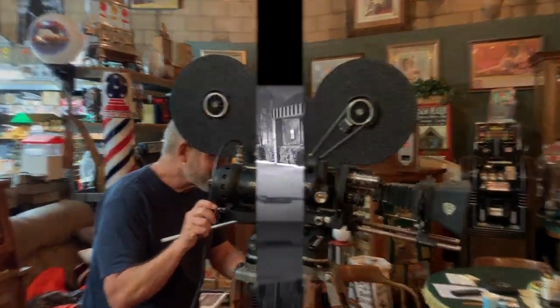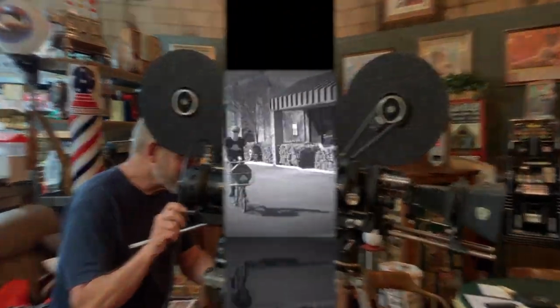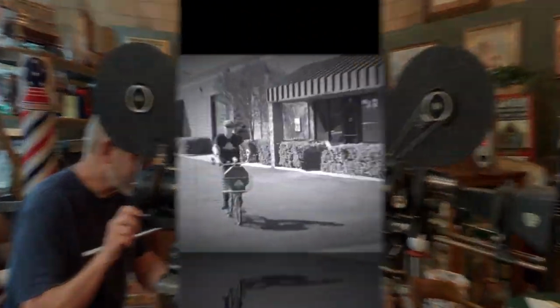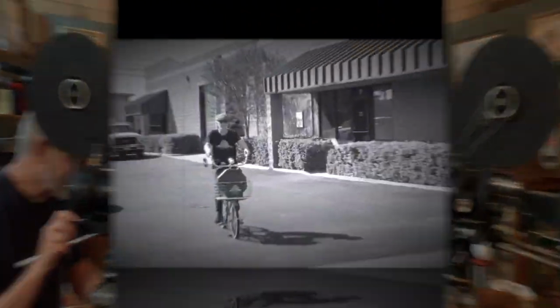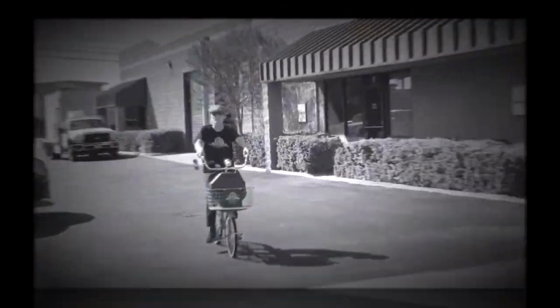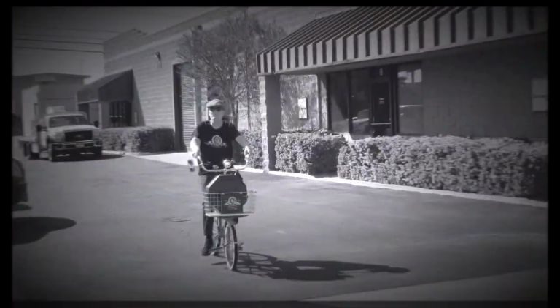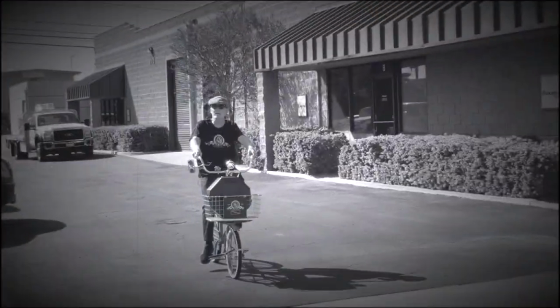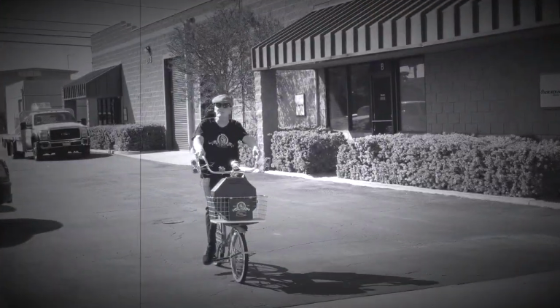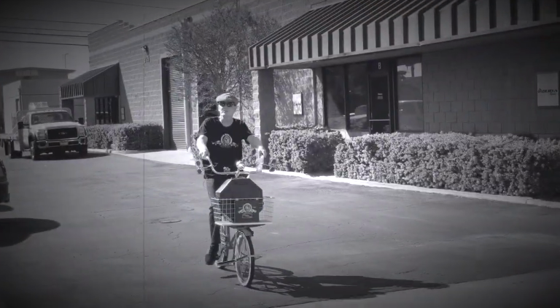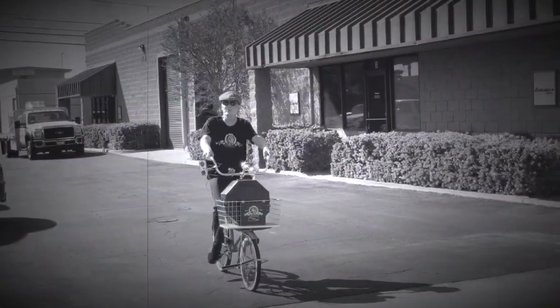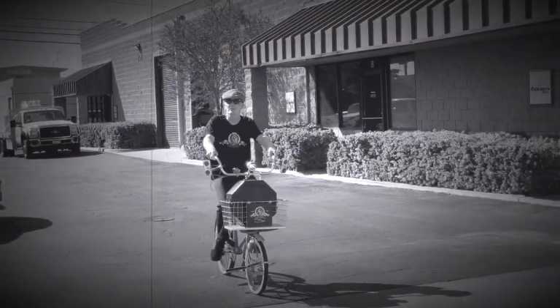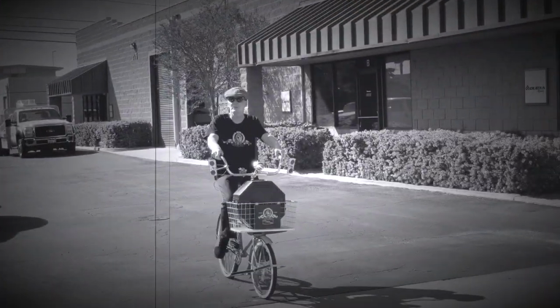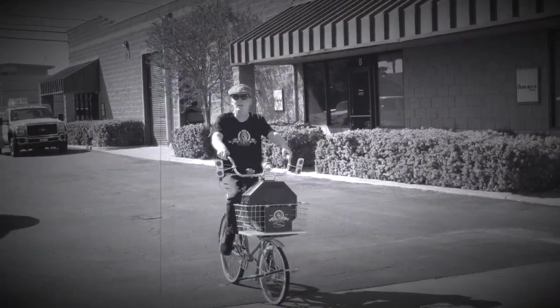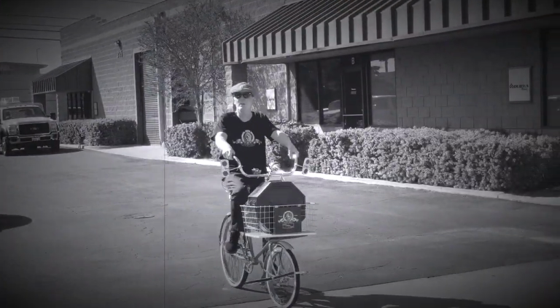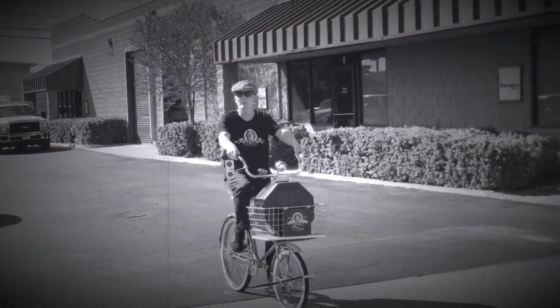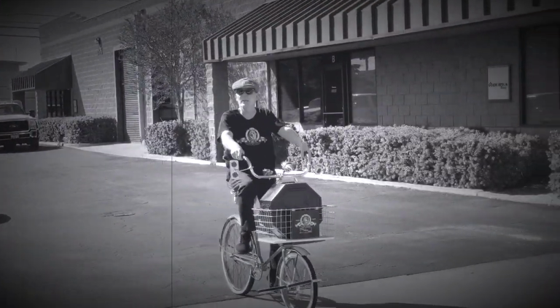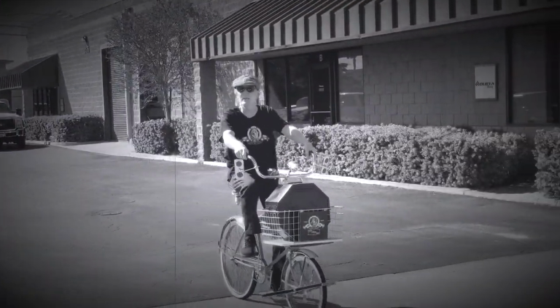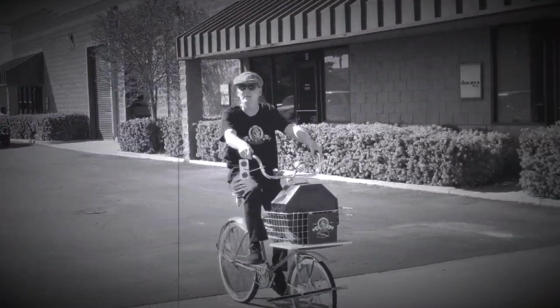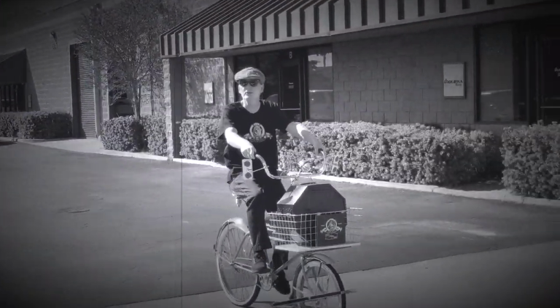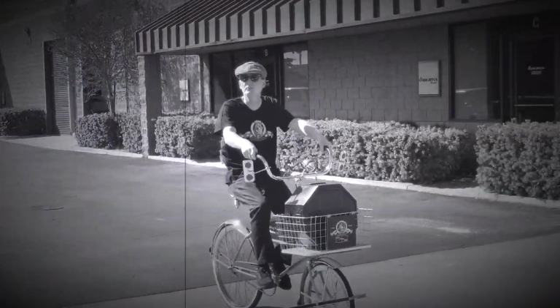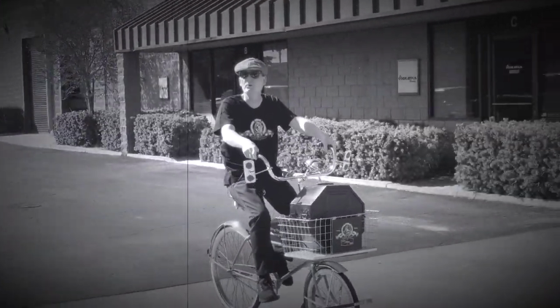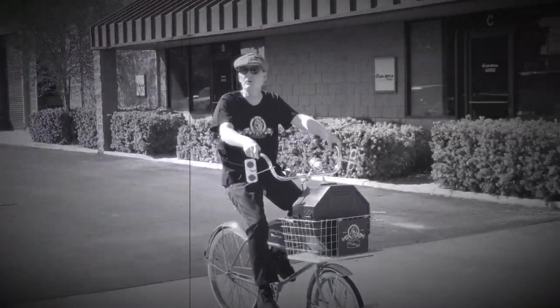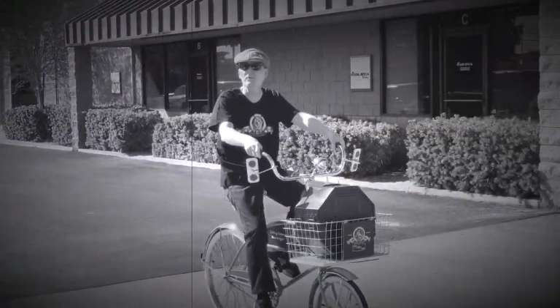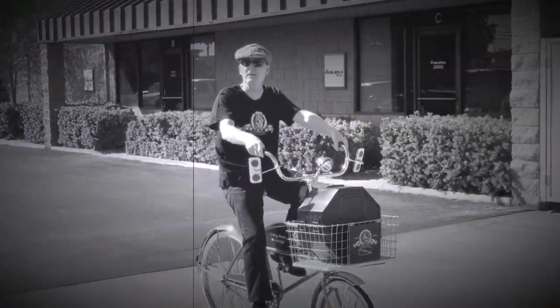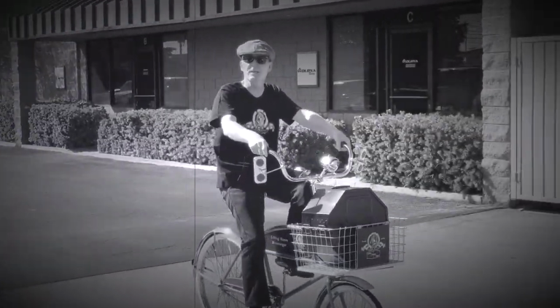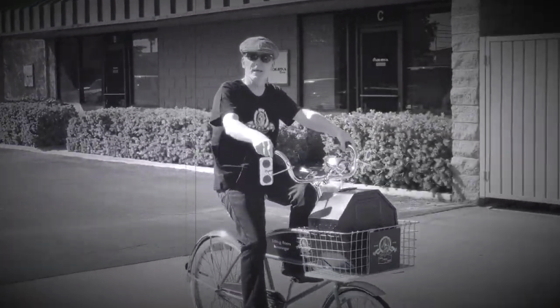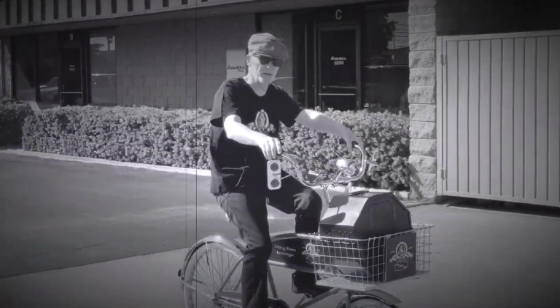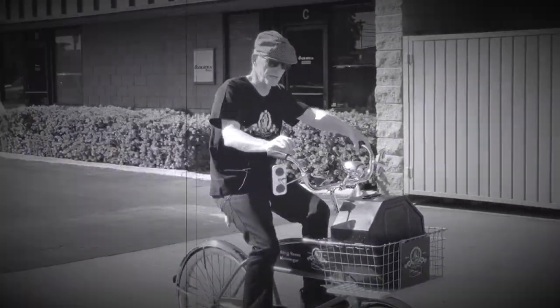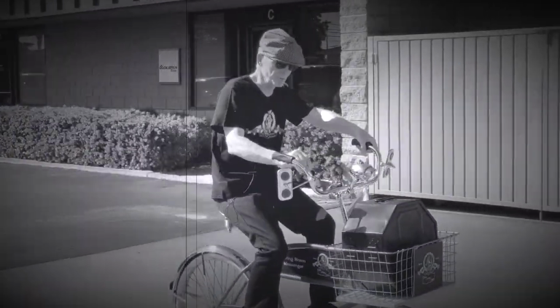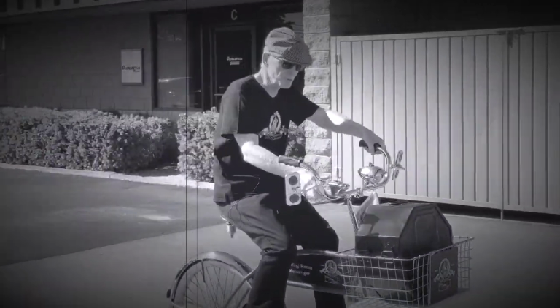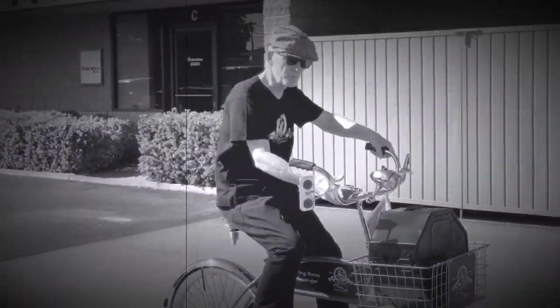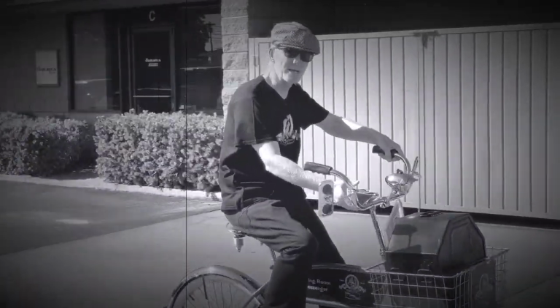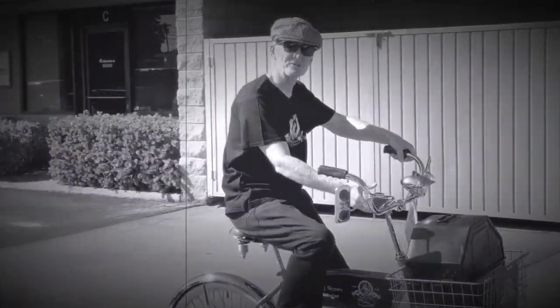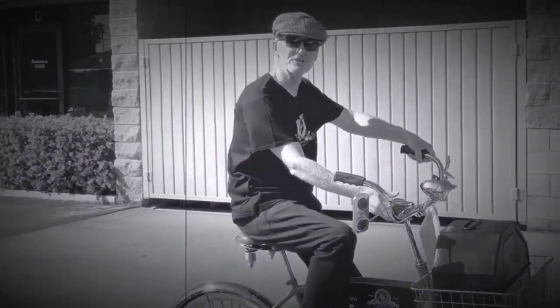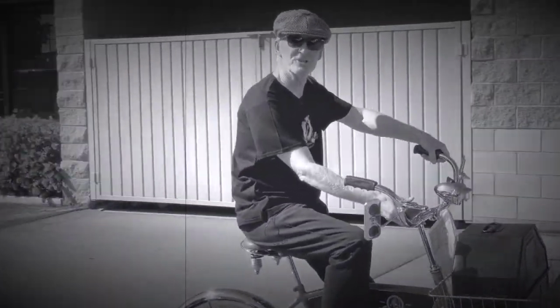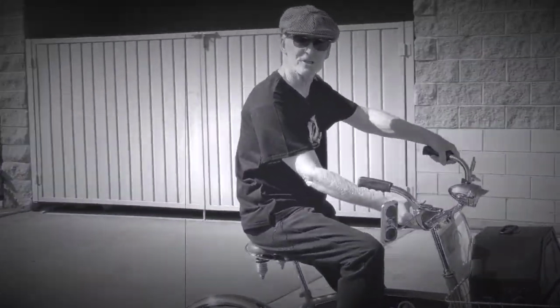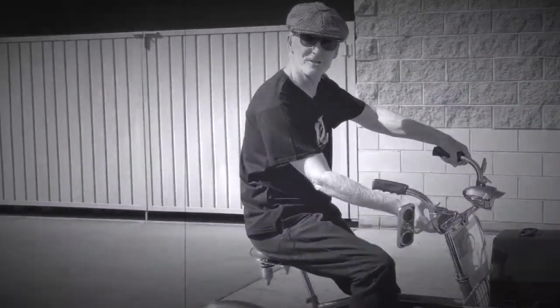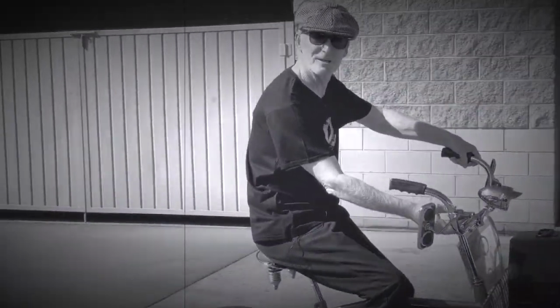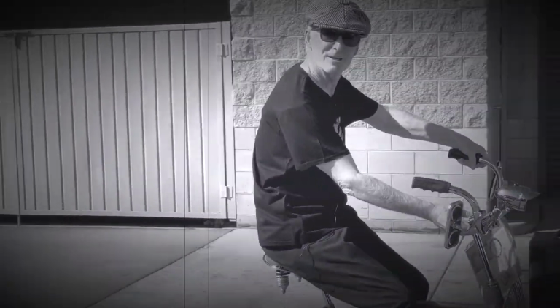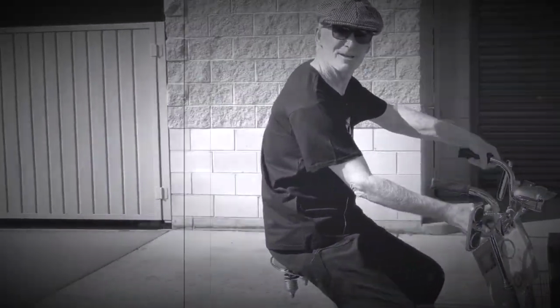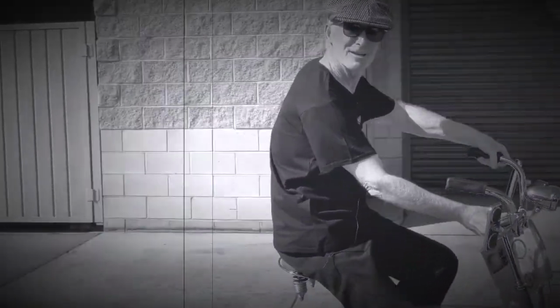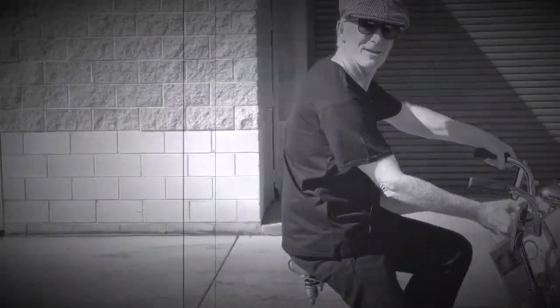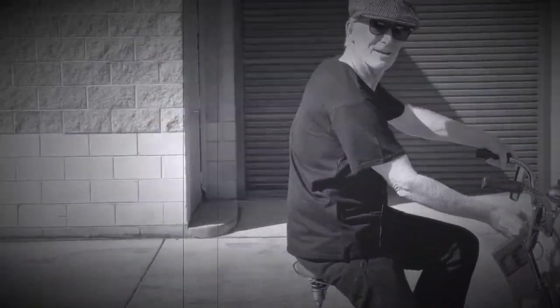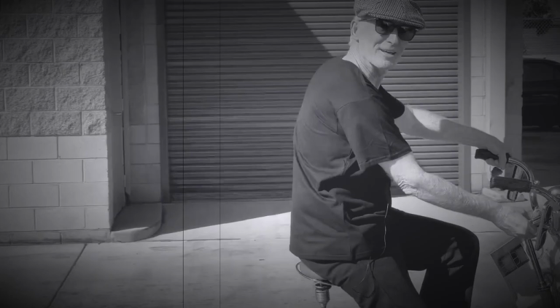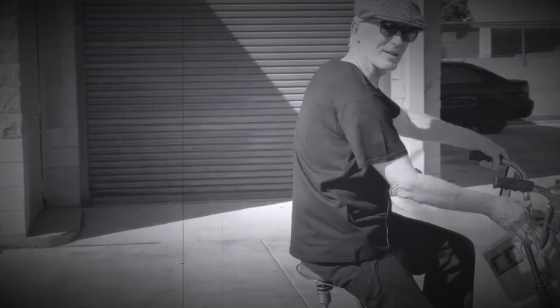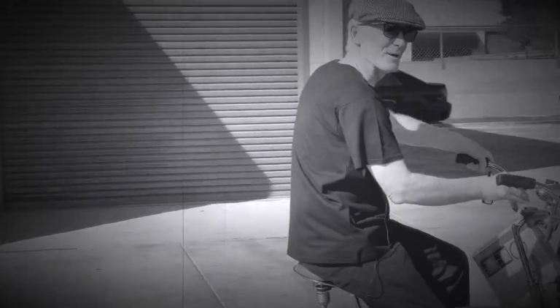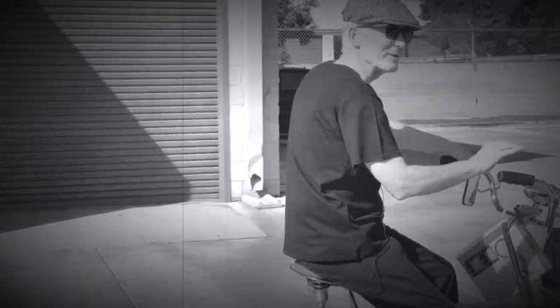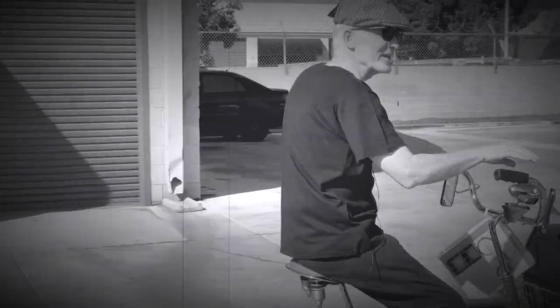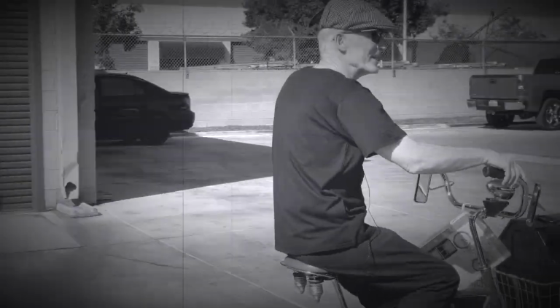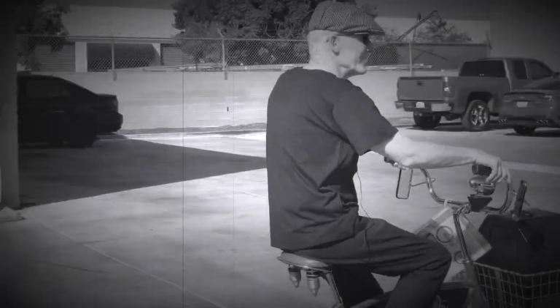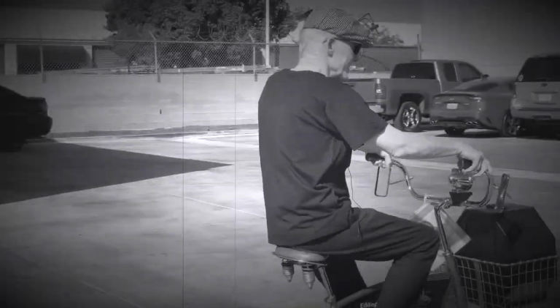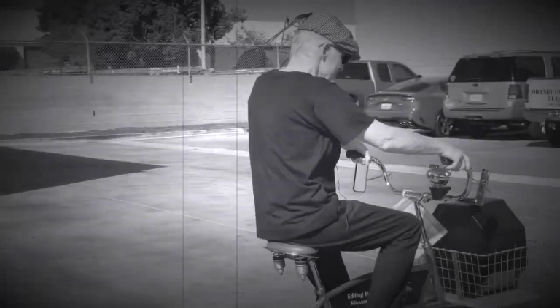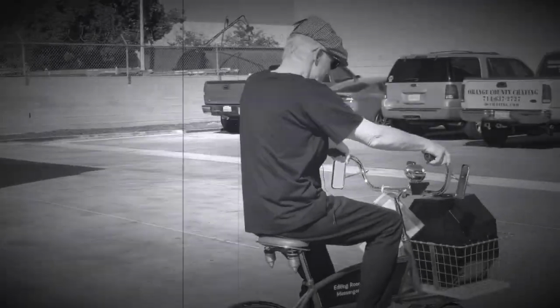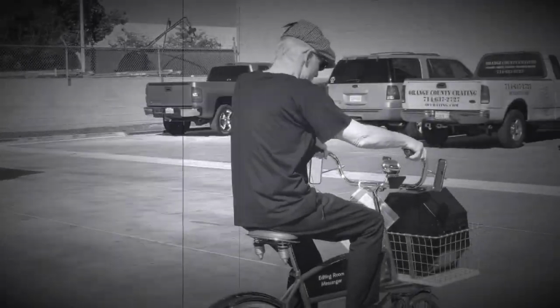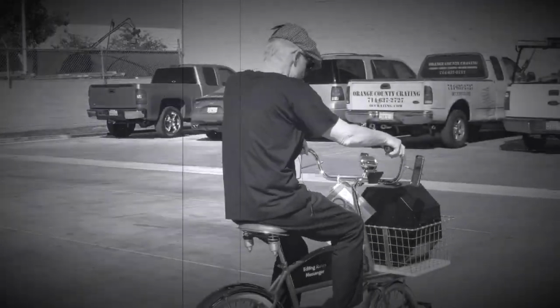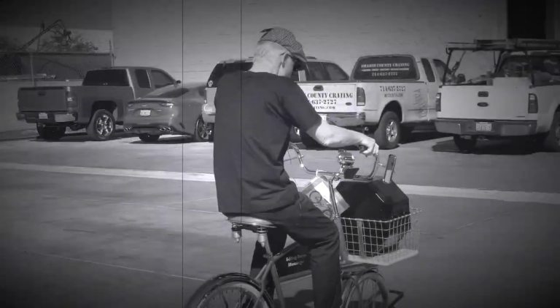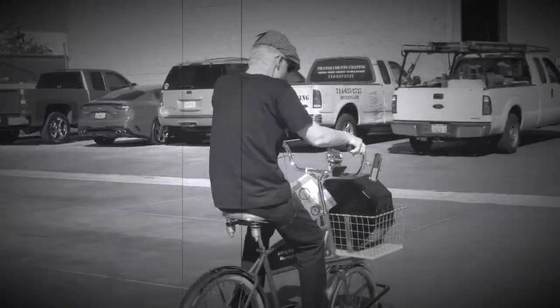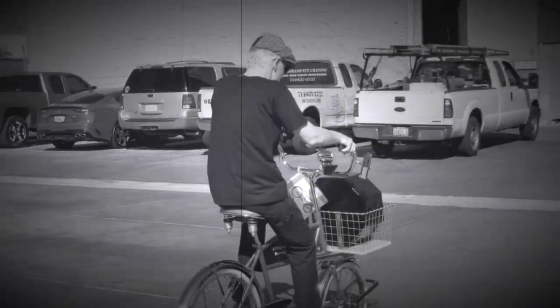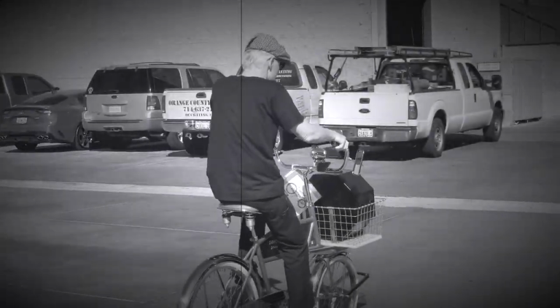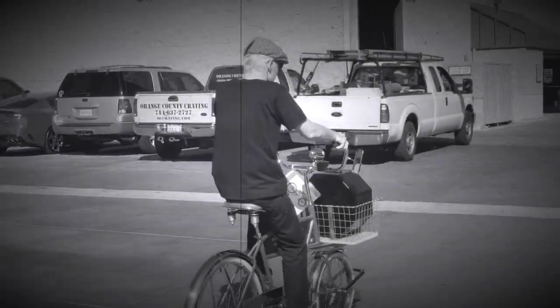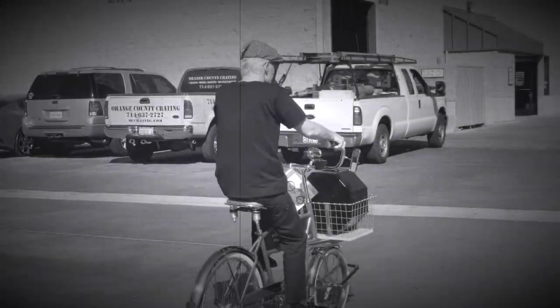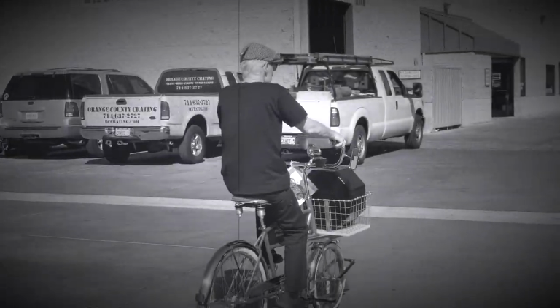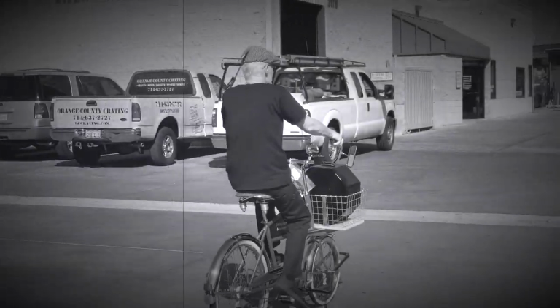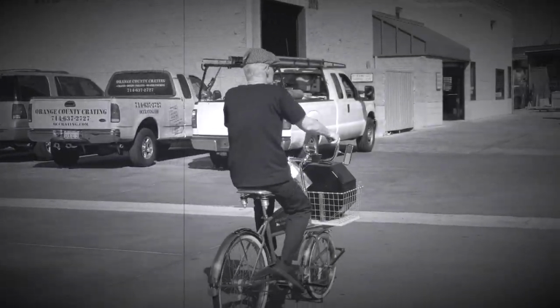Editing Room Messenger coming in. New movie, Editing Room Messenger. Coming in, let's go, Editing Room.